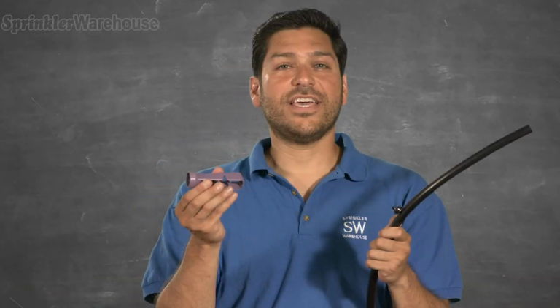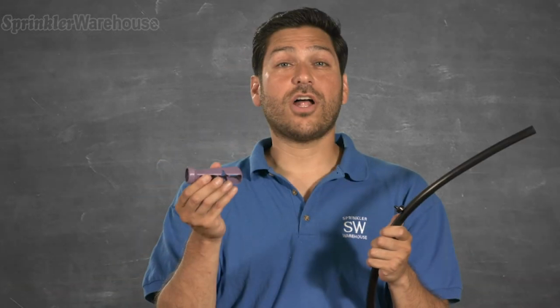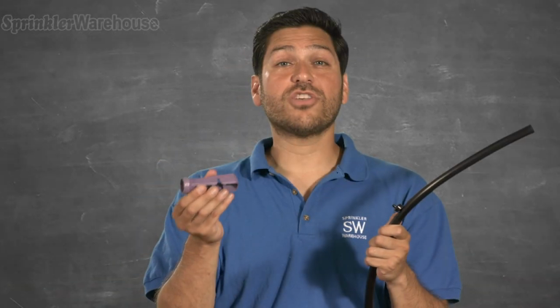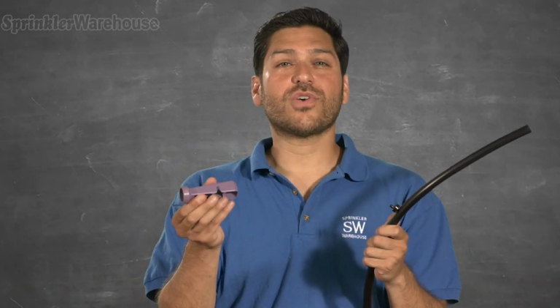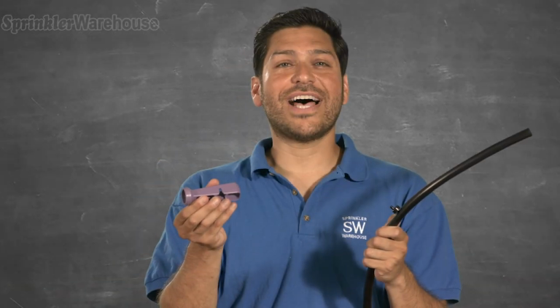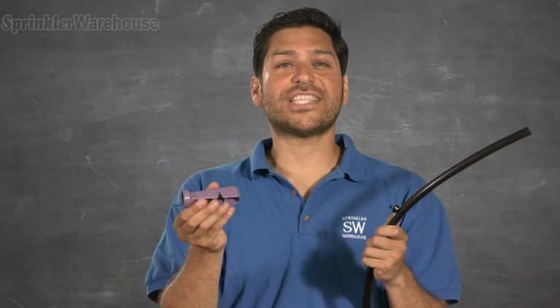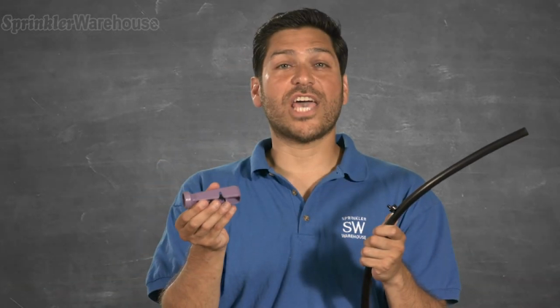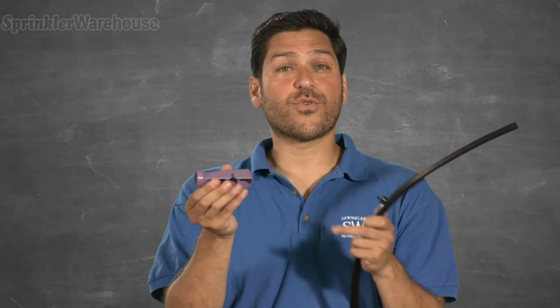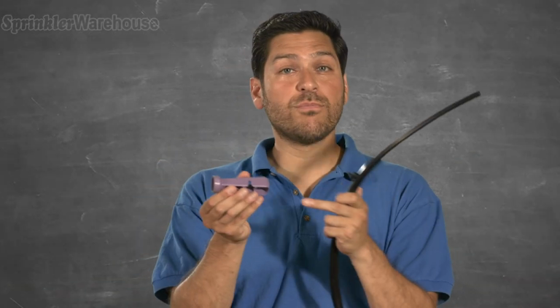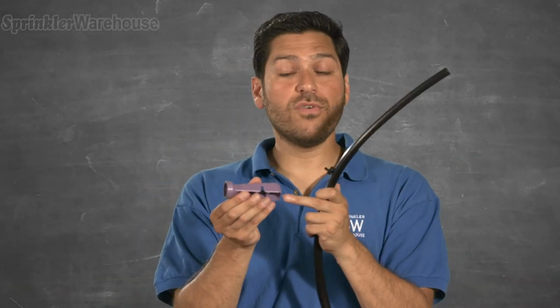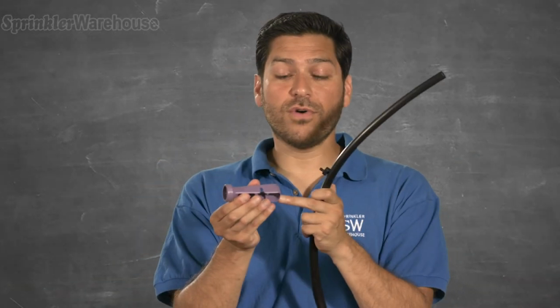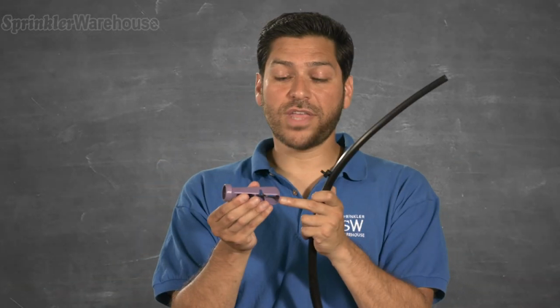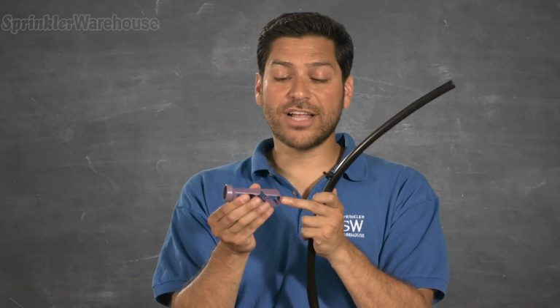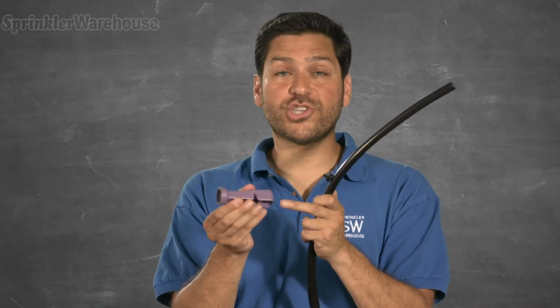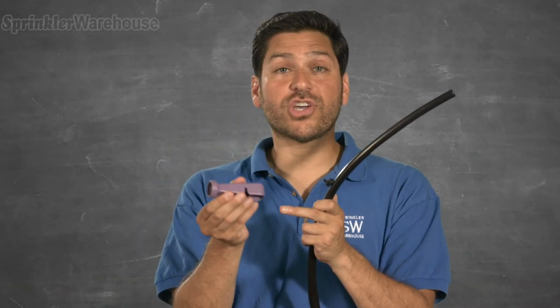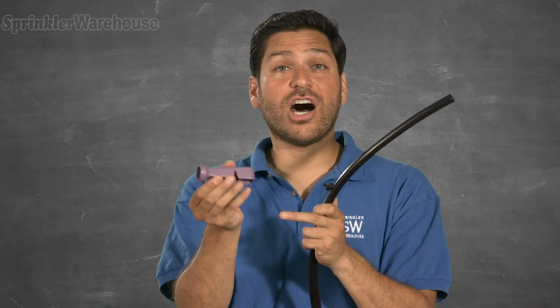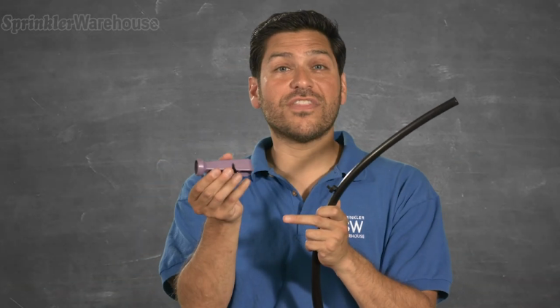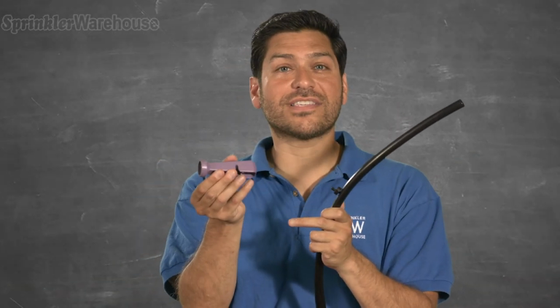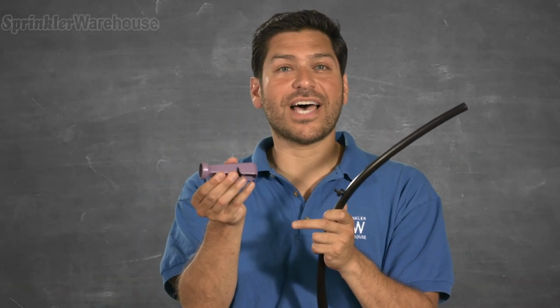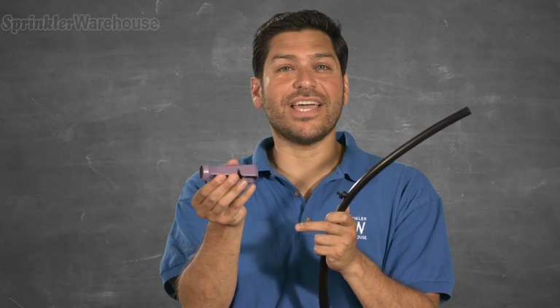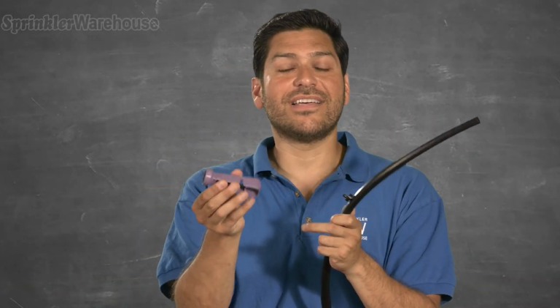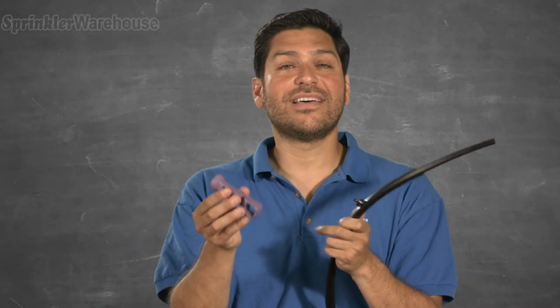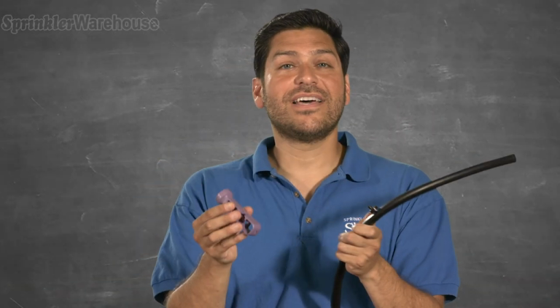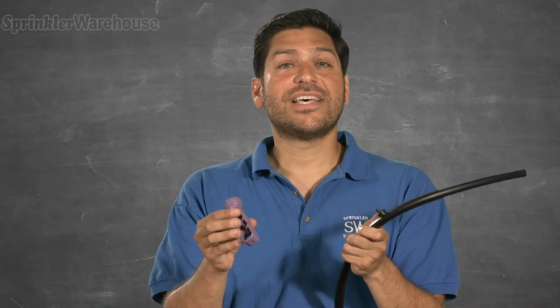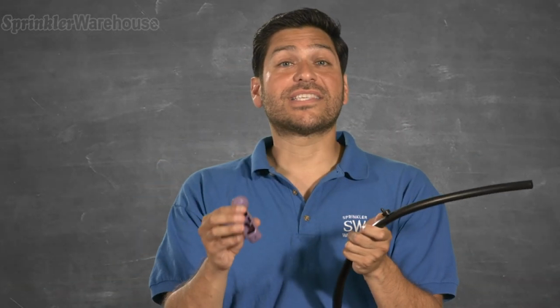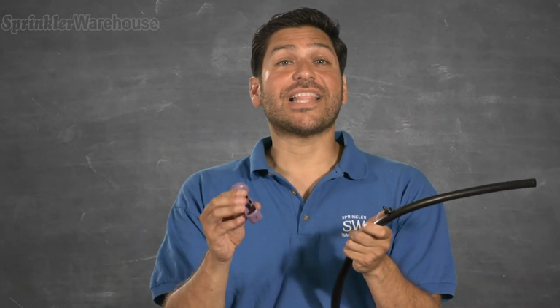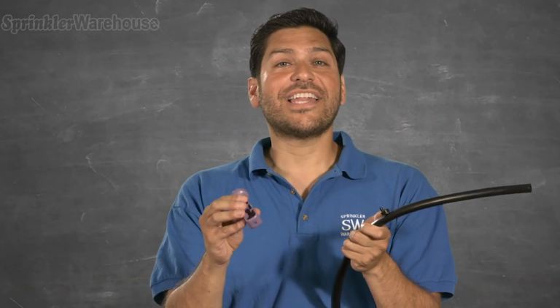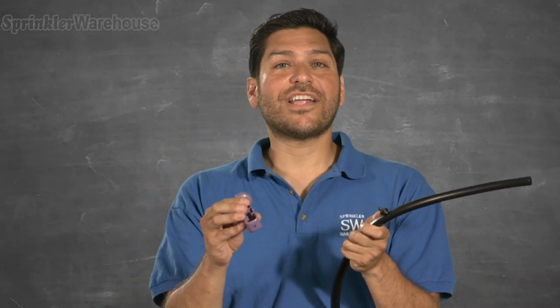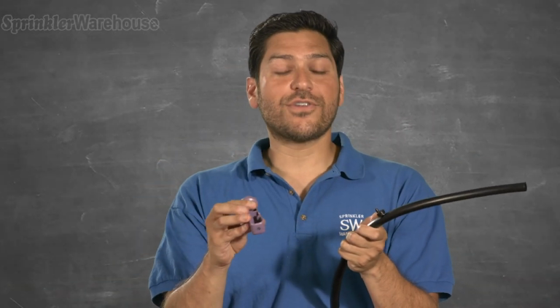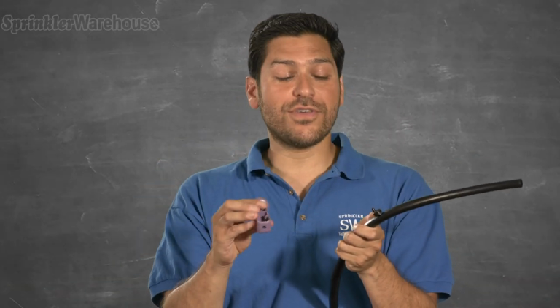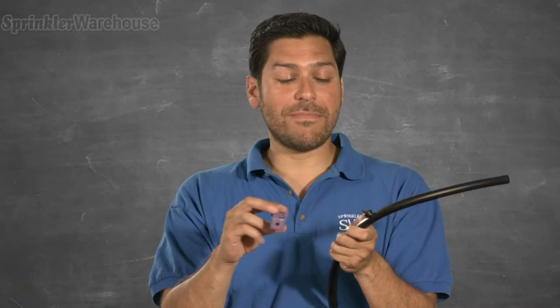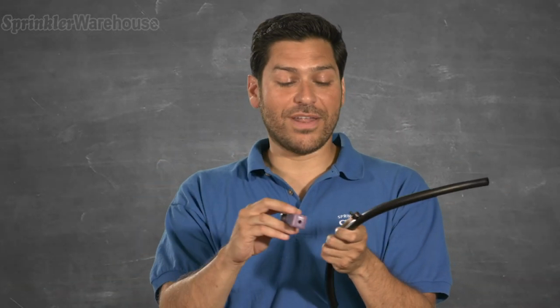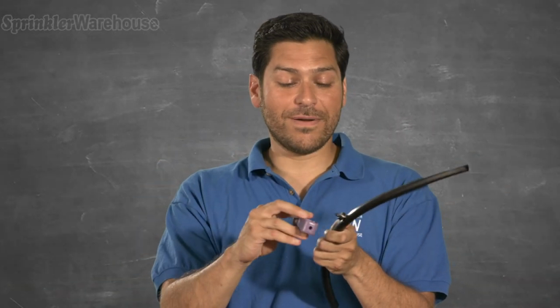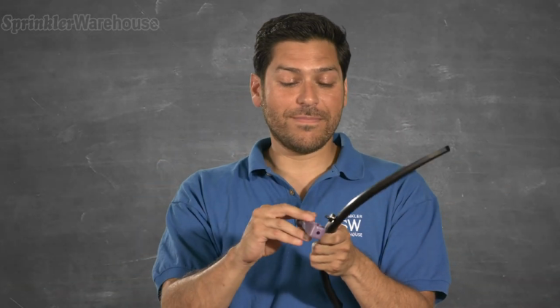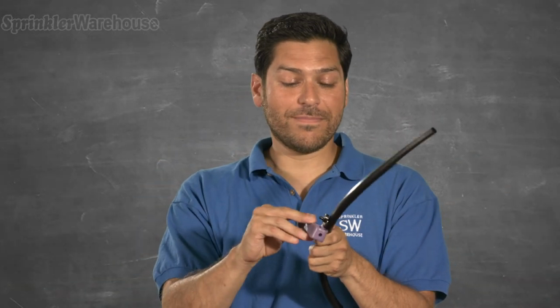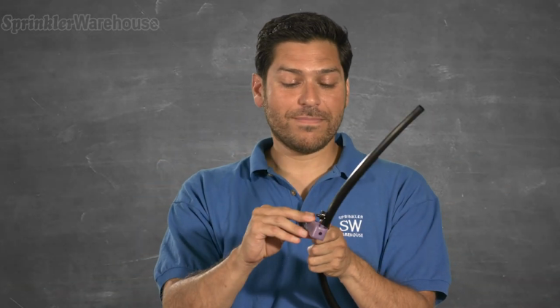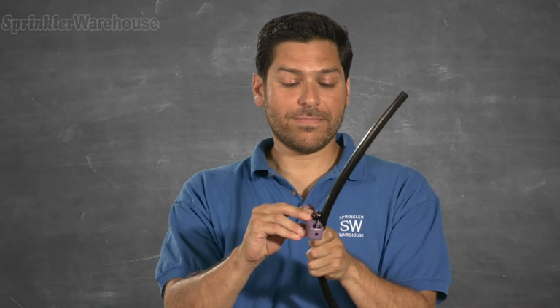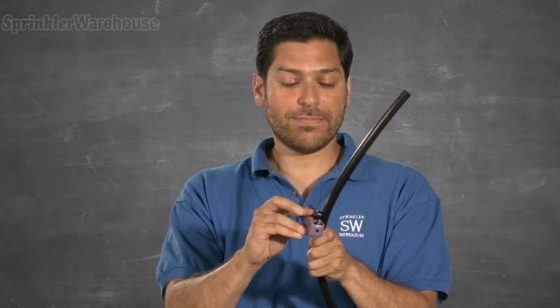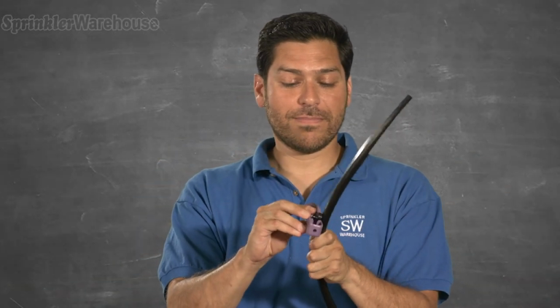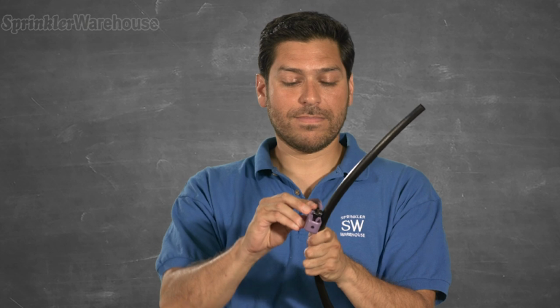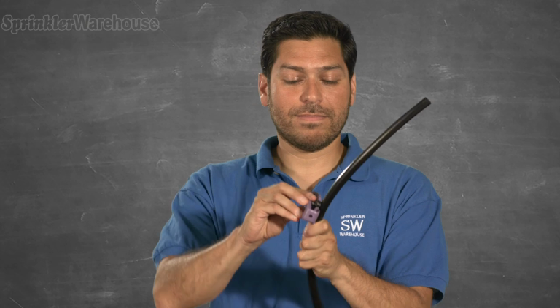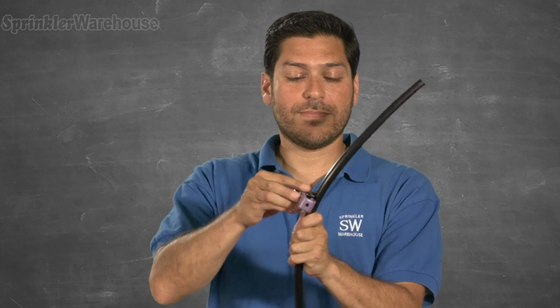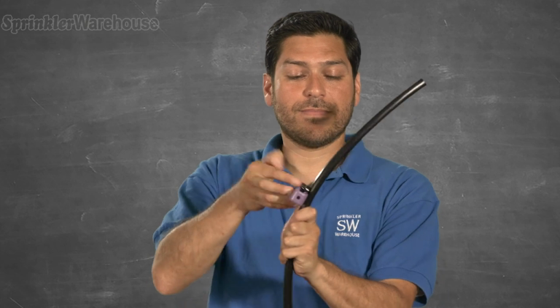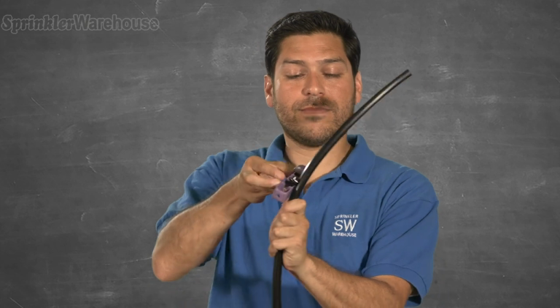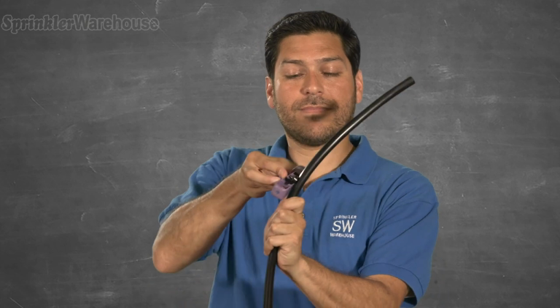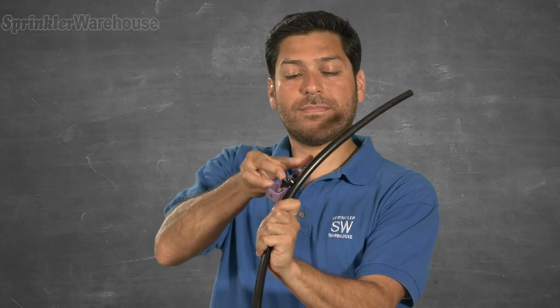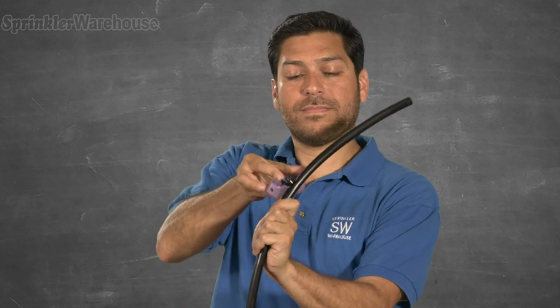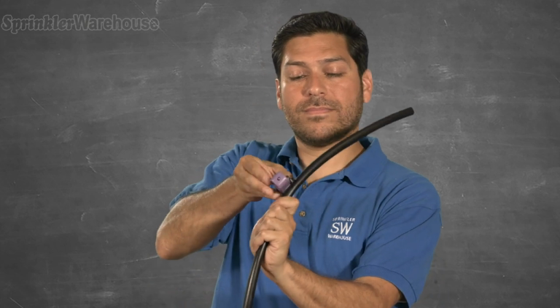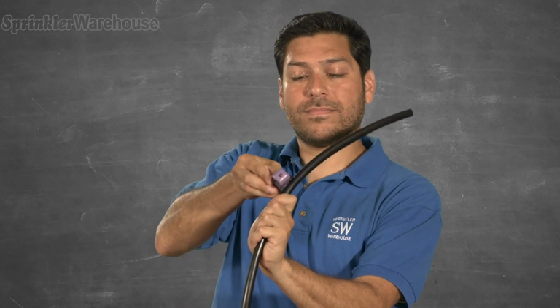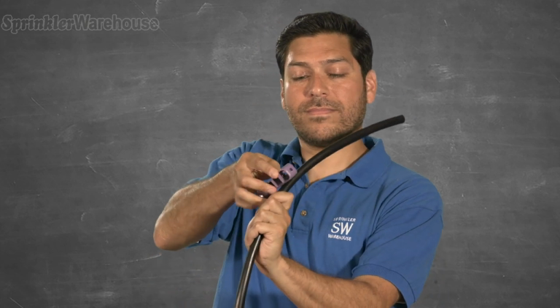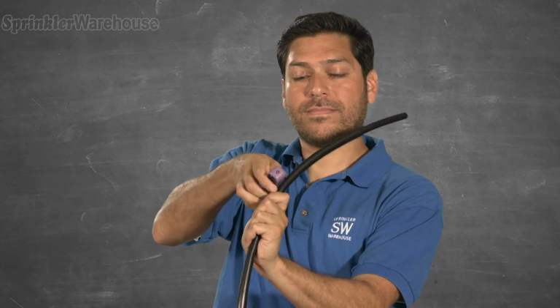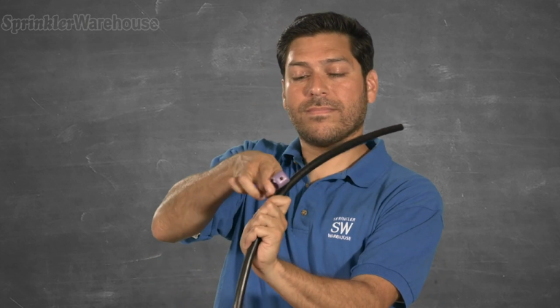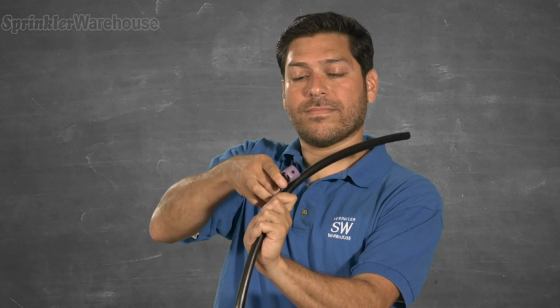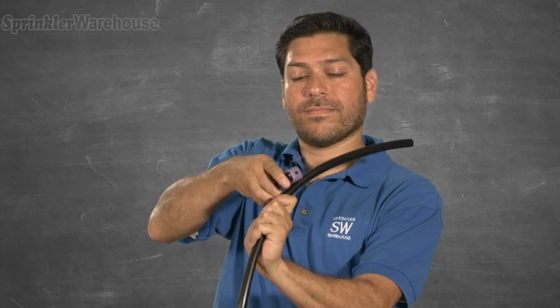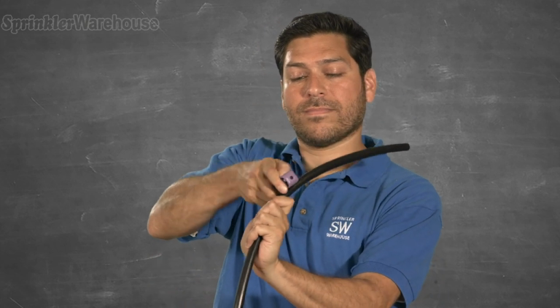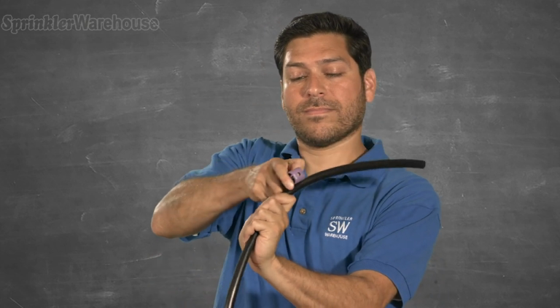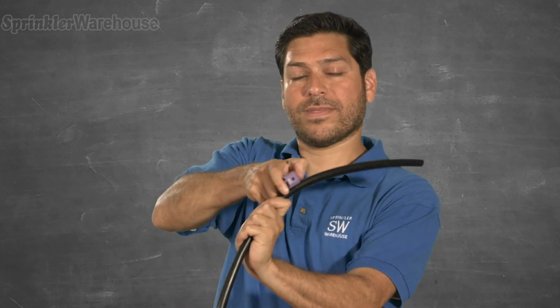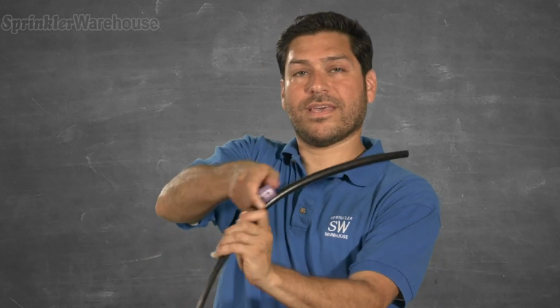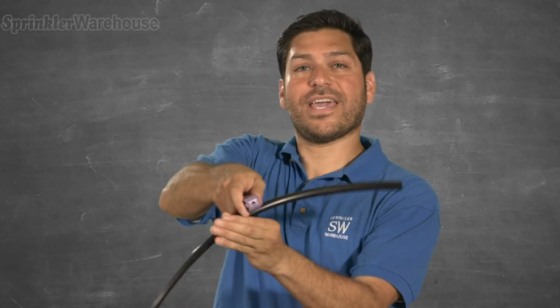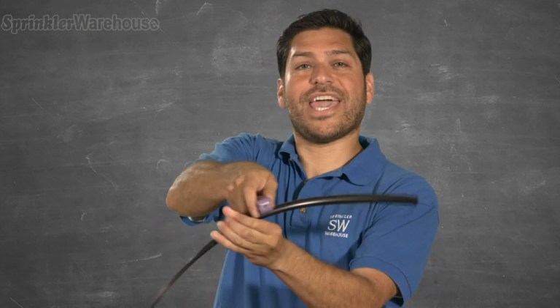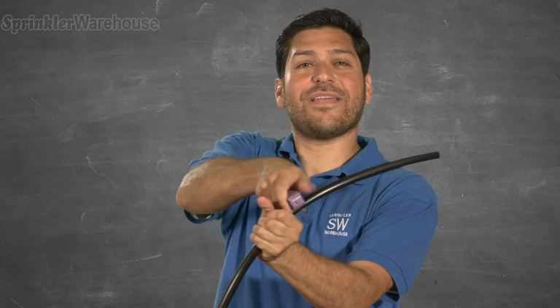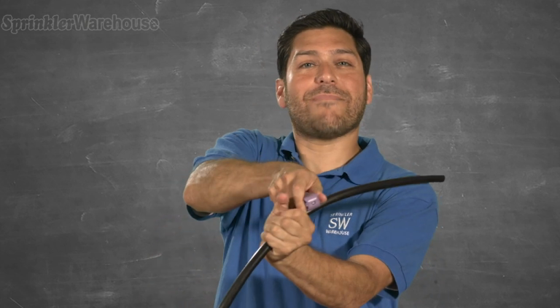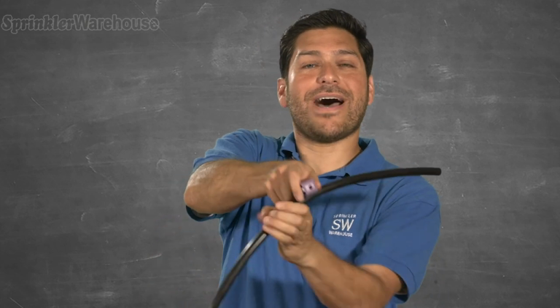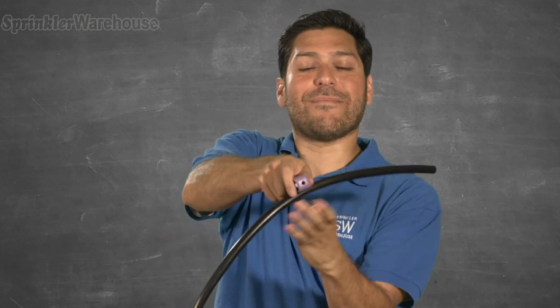It also has a removal notch on the side. Slide it under the emitter and pop.